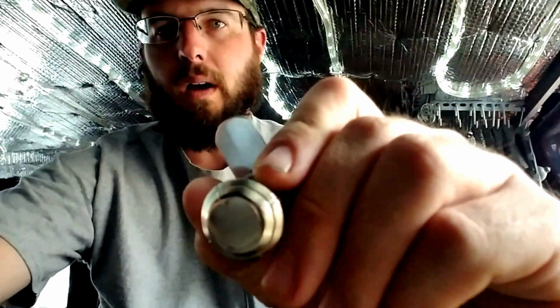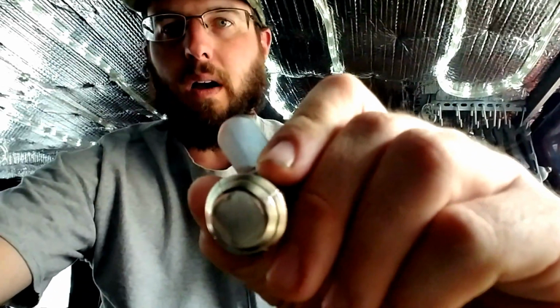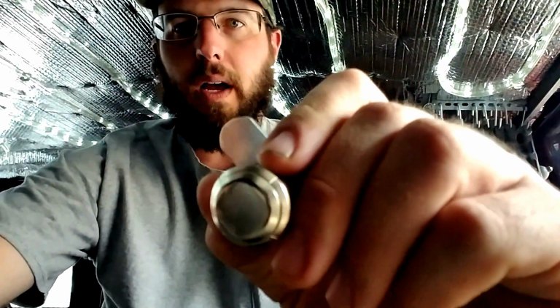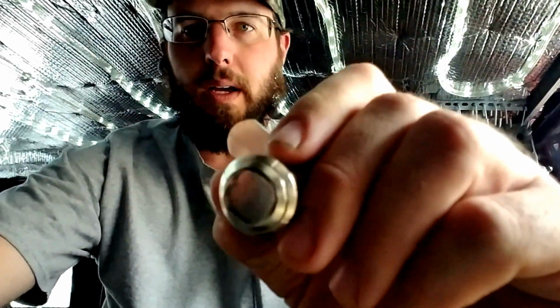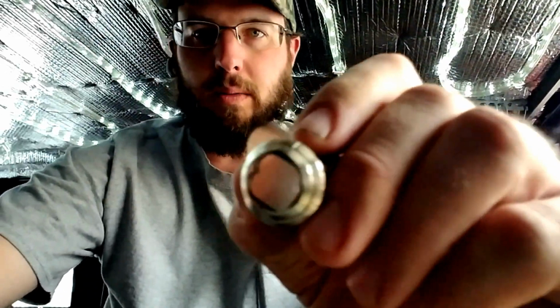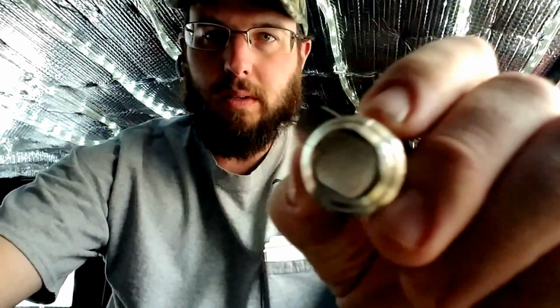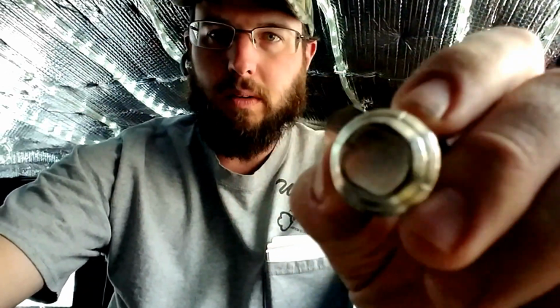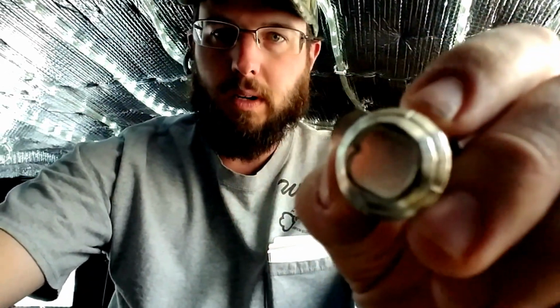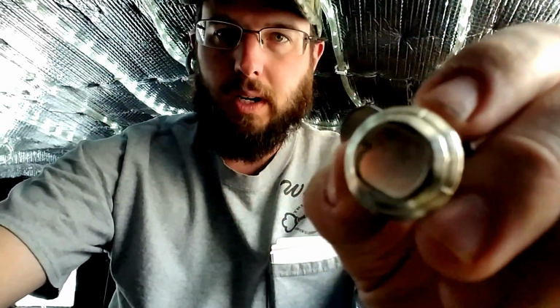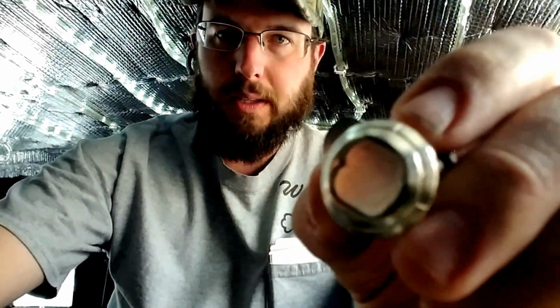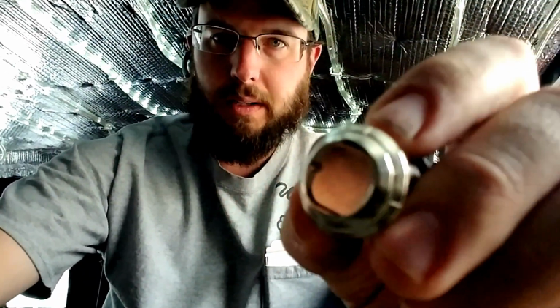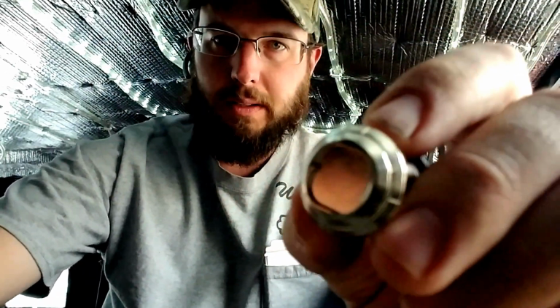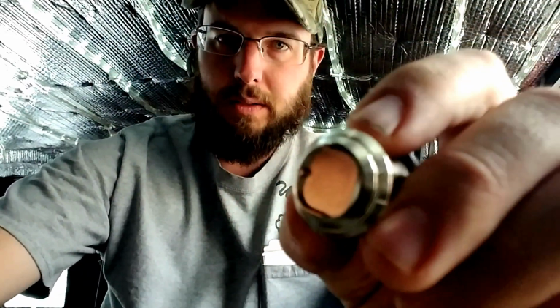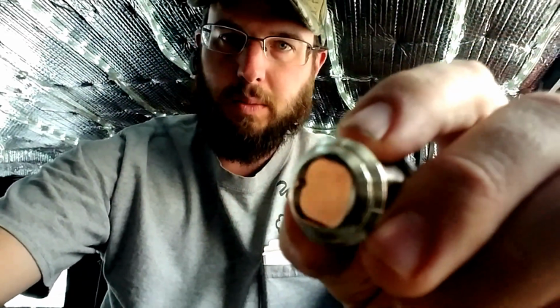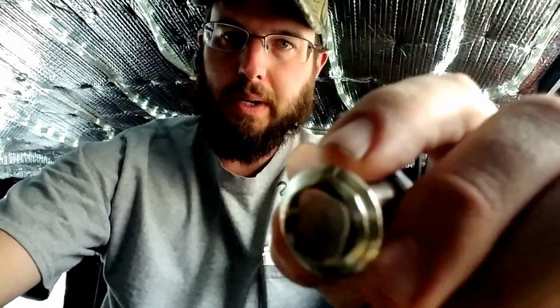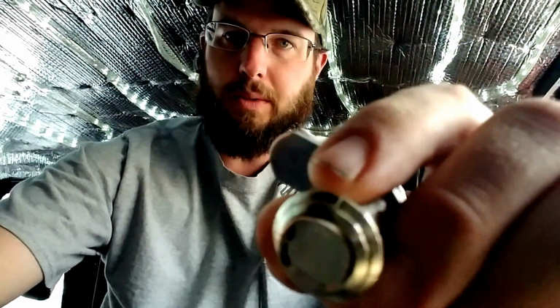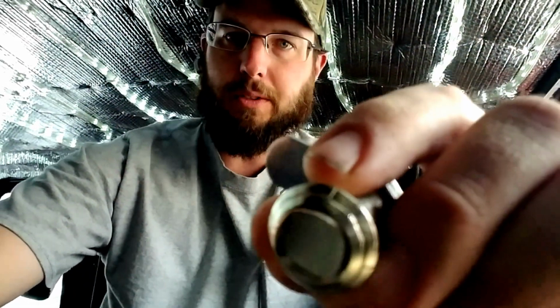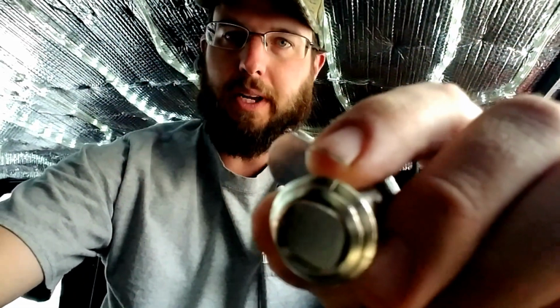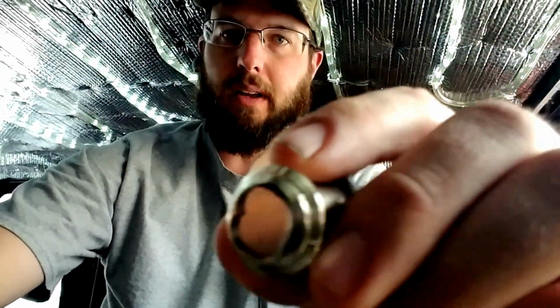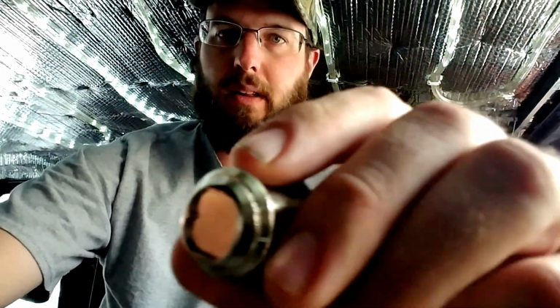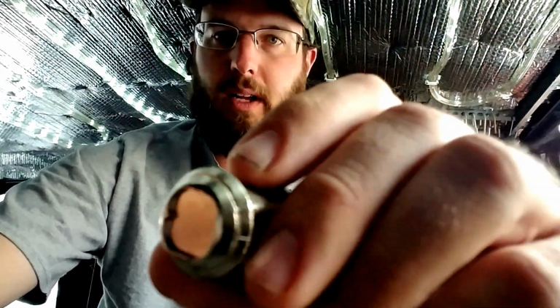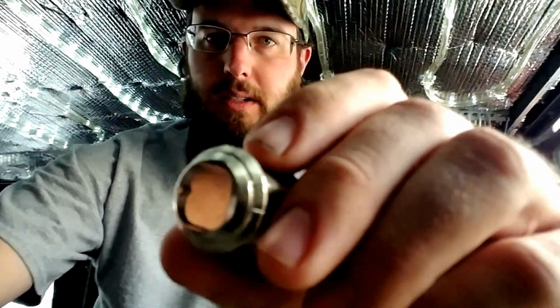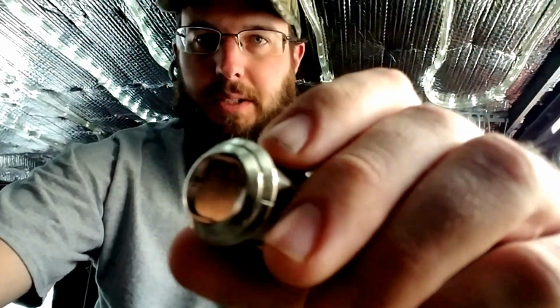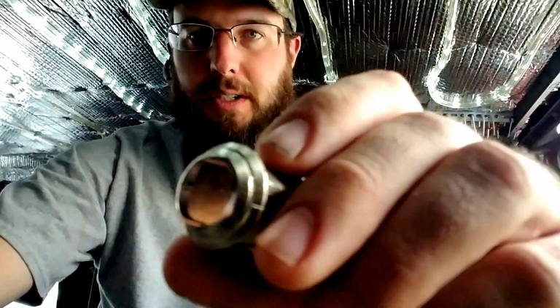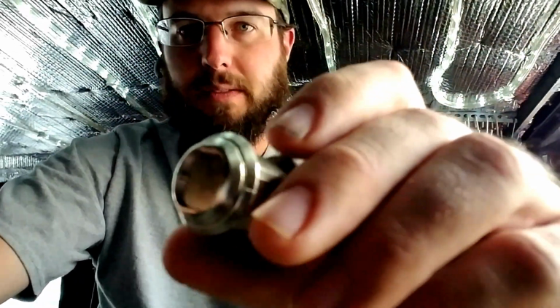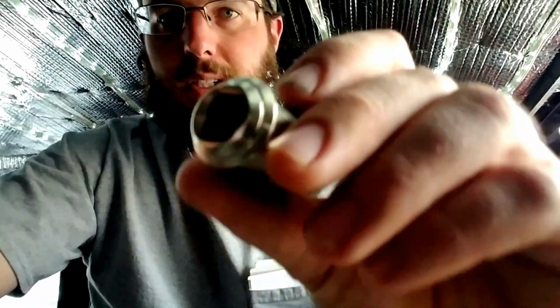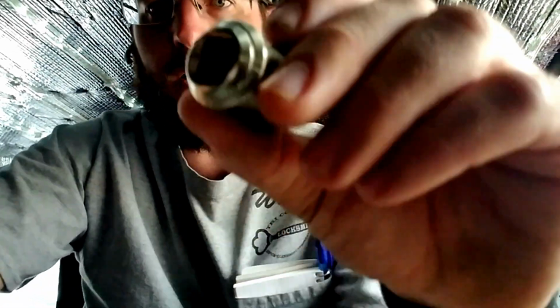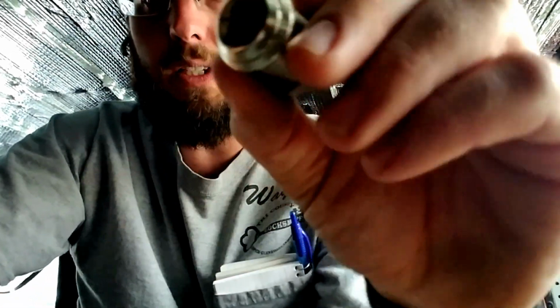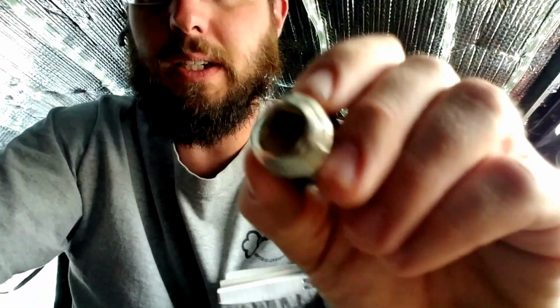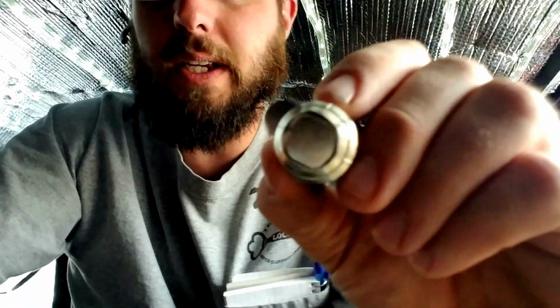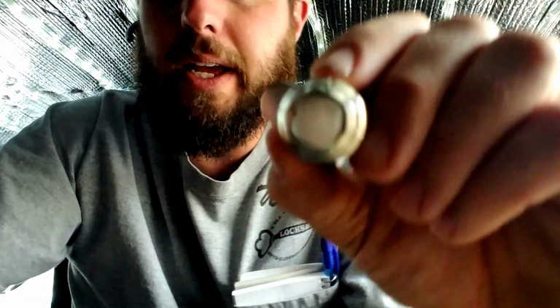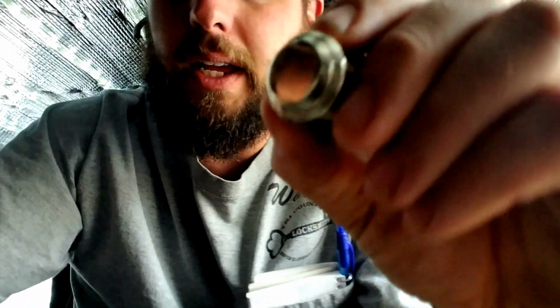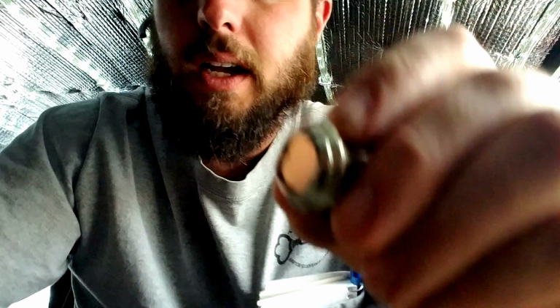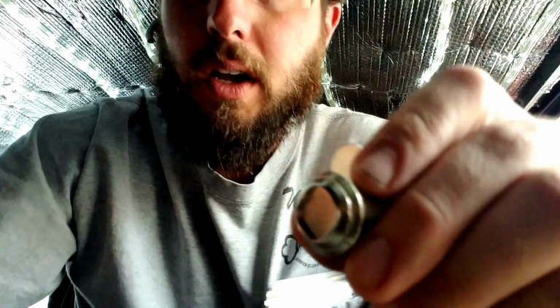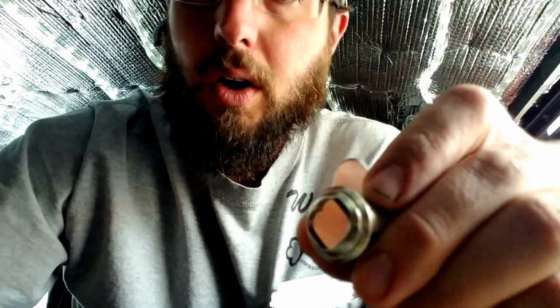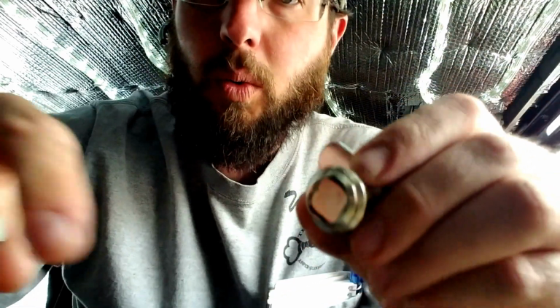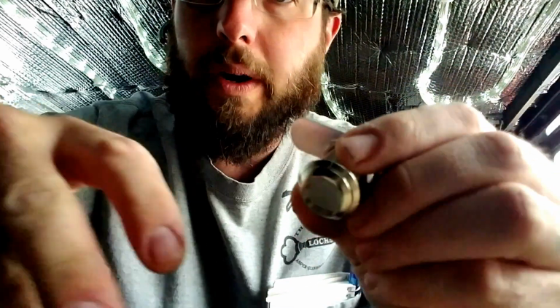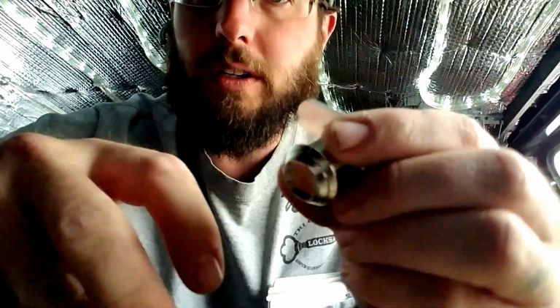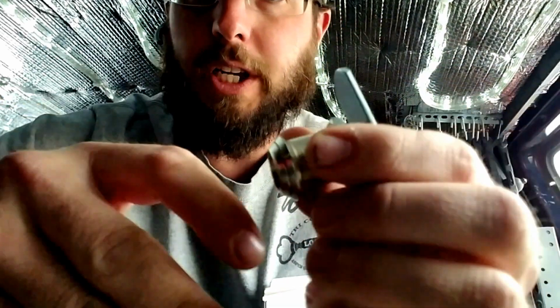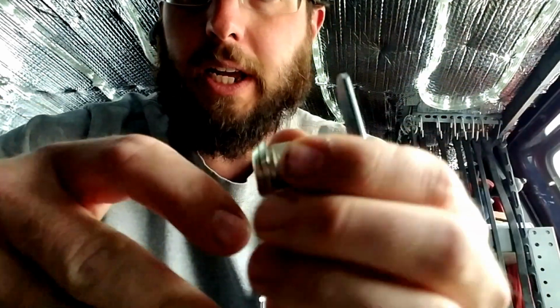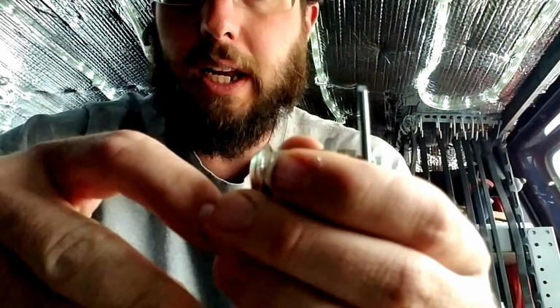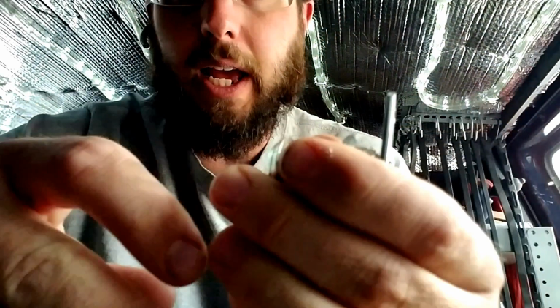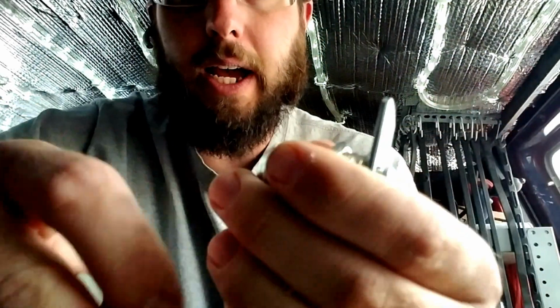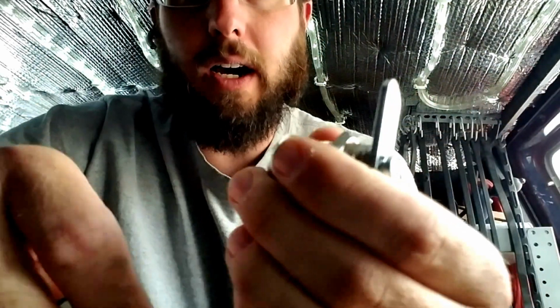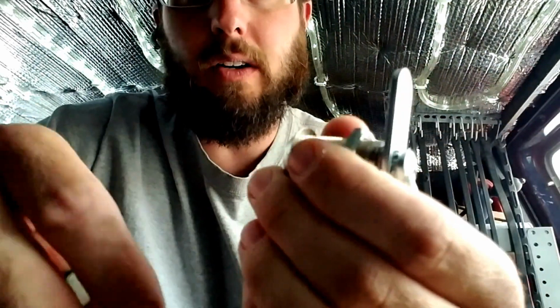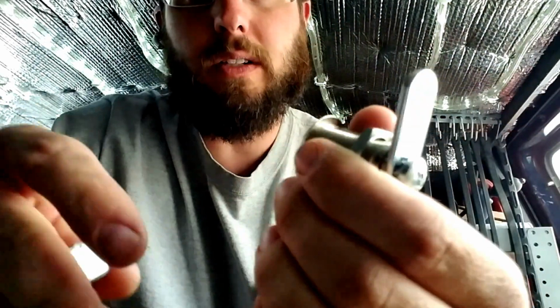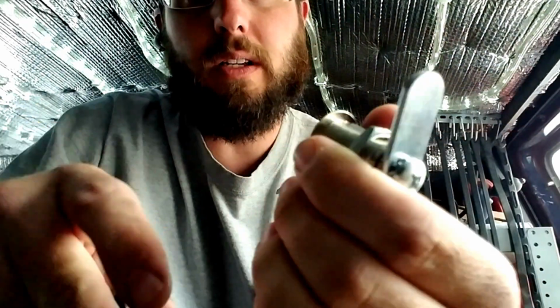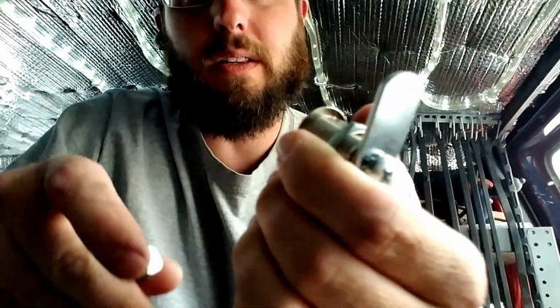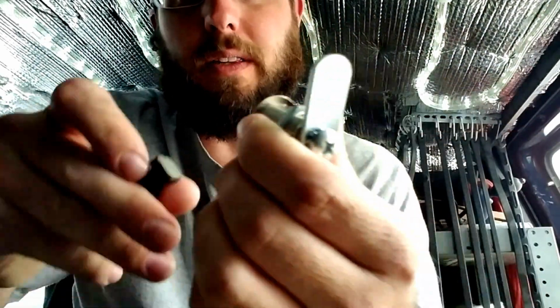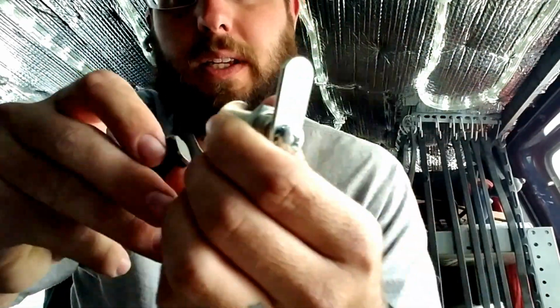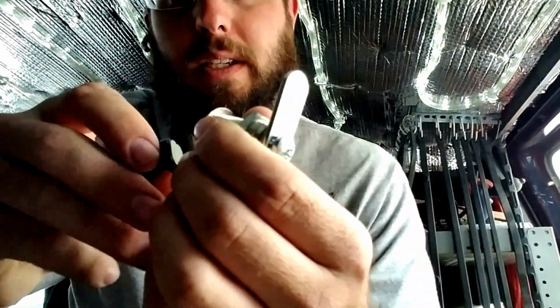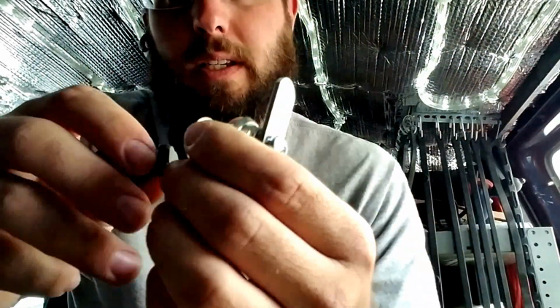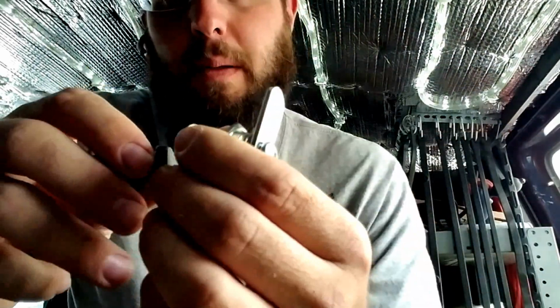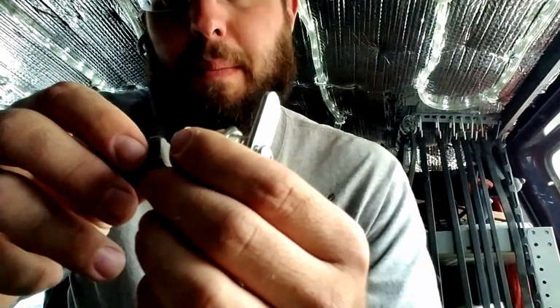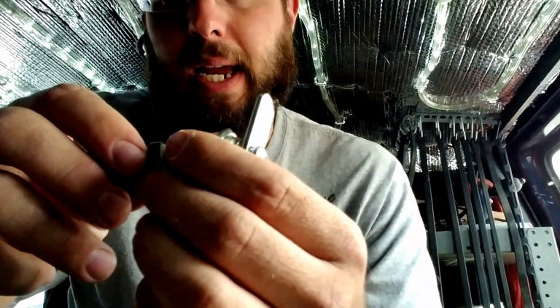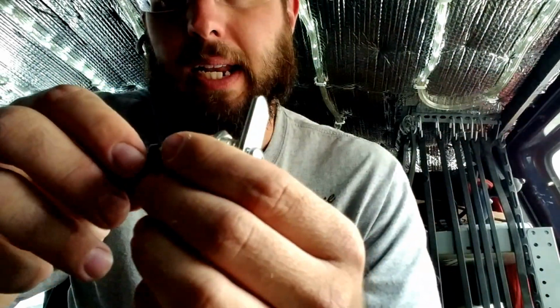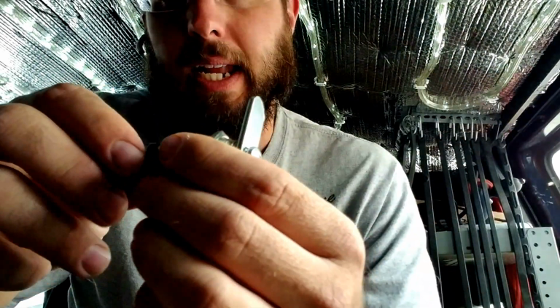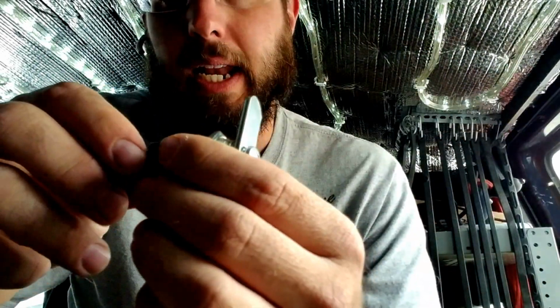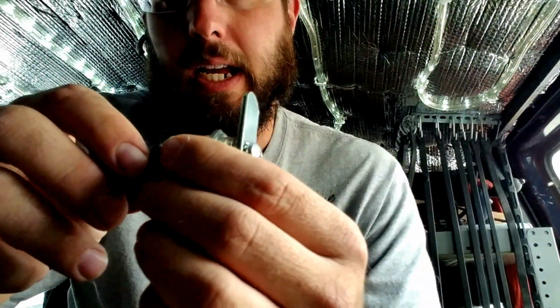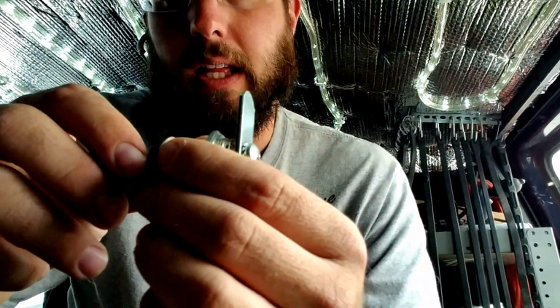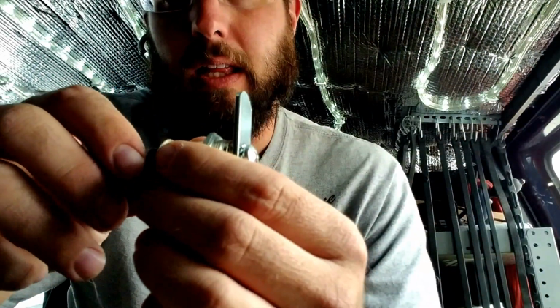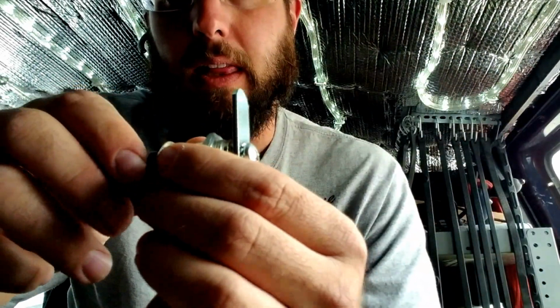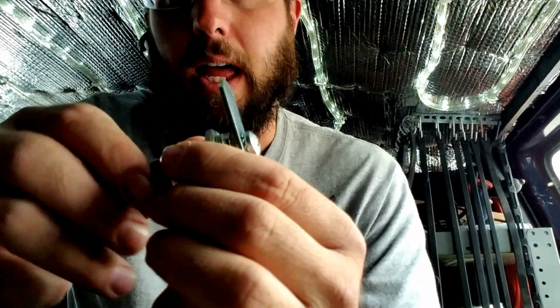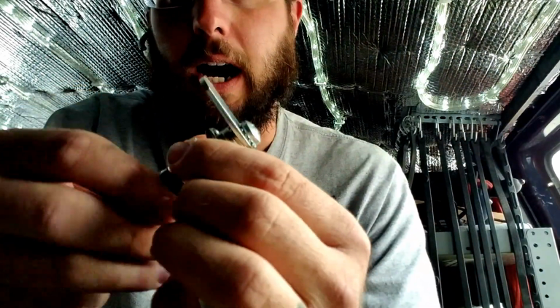Hi, what's going on out there? This is Wayne with Trey County Locksmith Service and today we are checking out this magnetic lock.